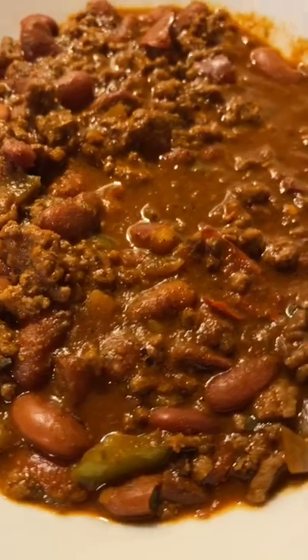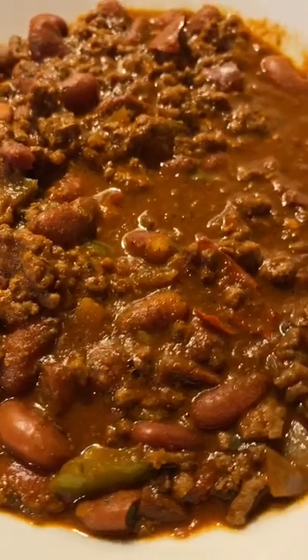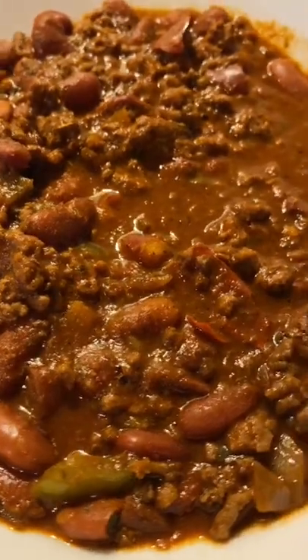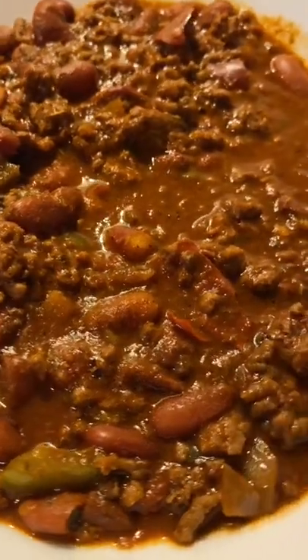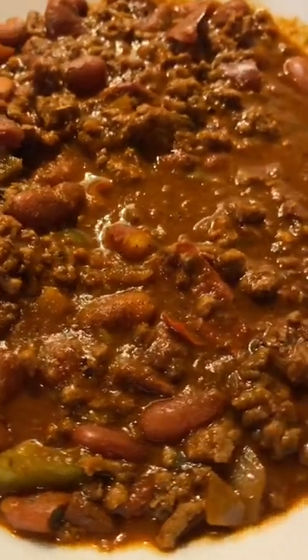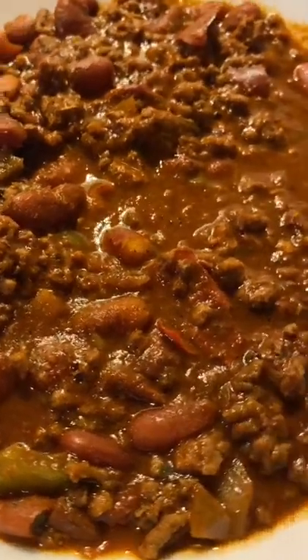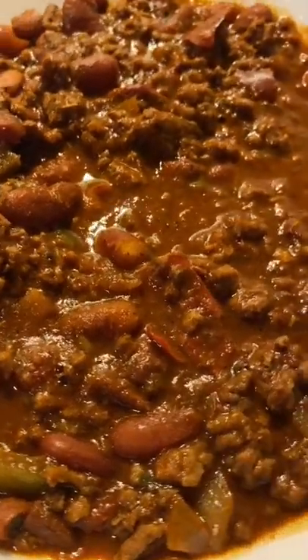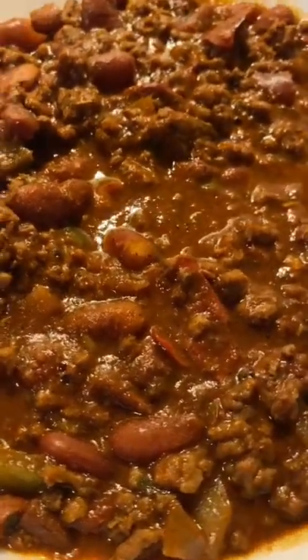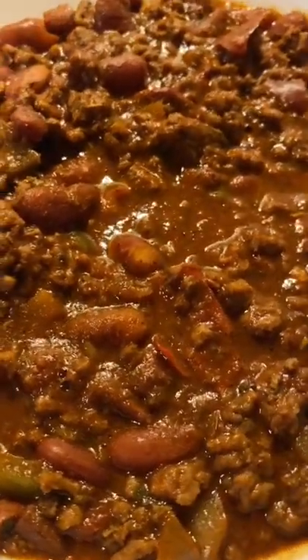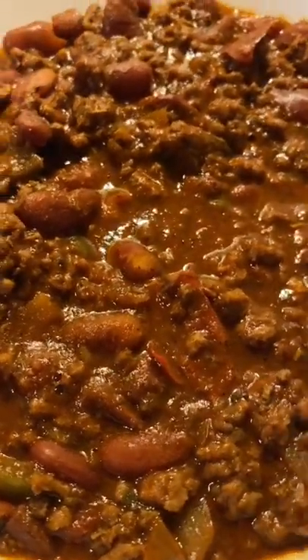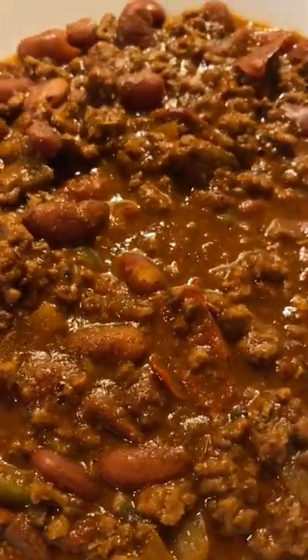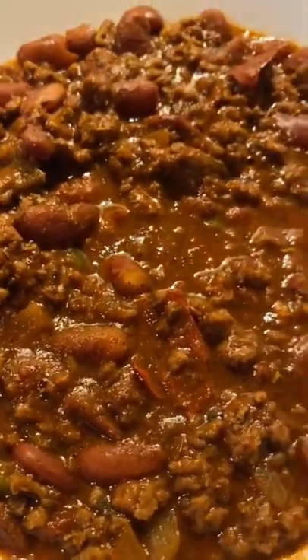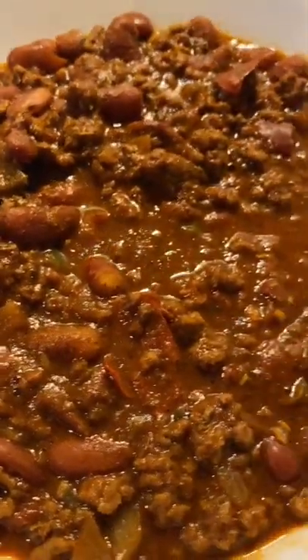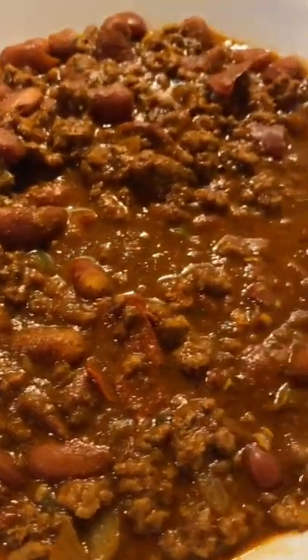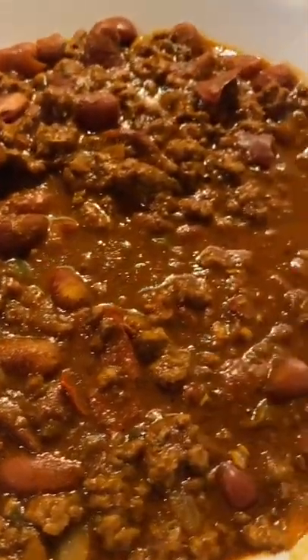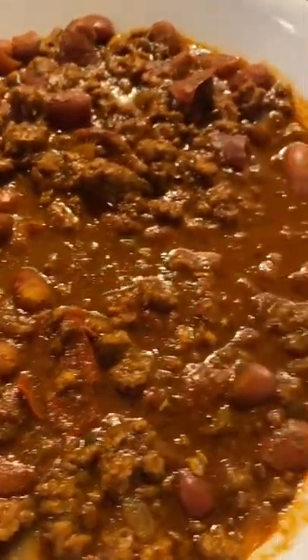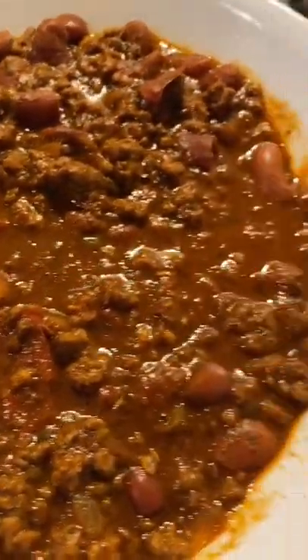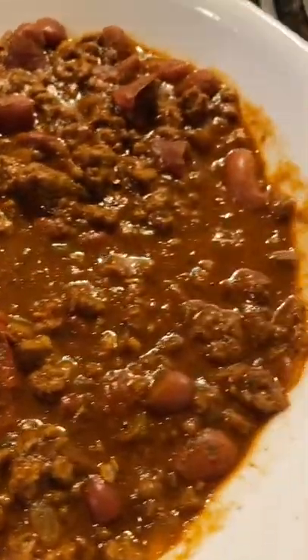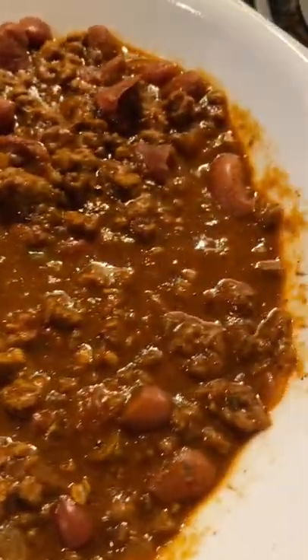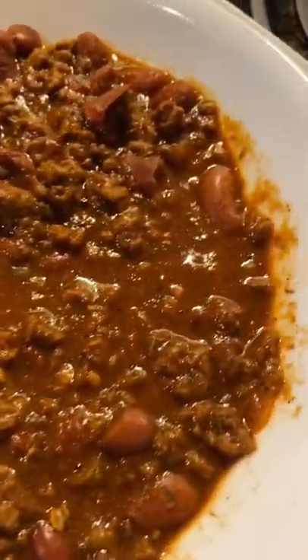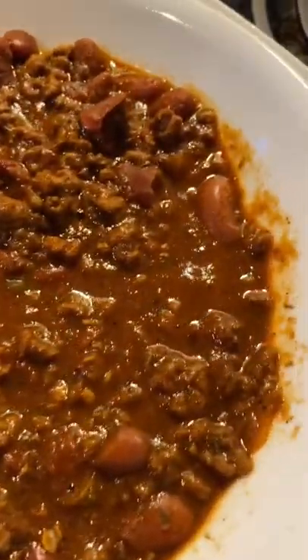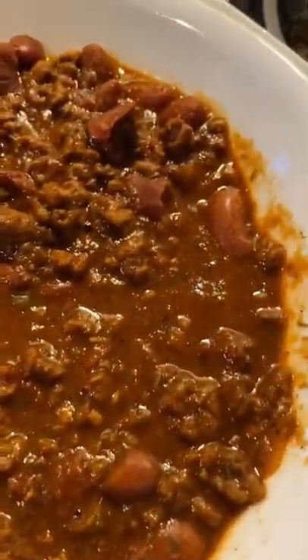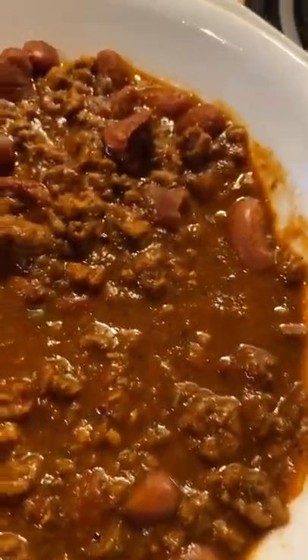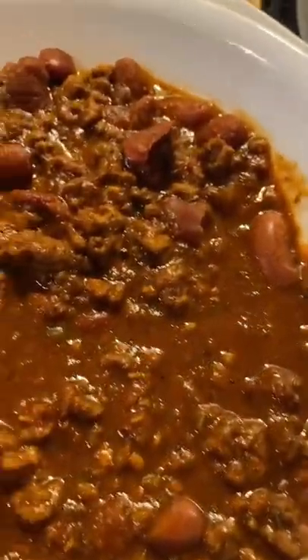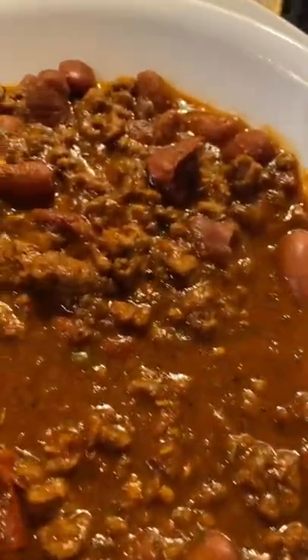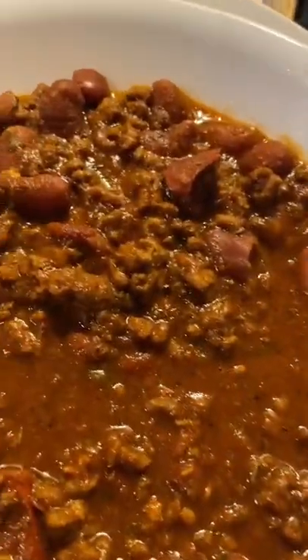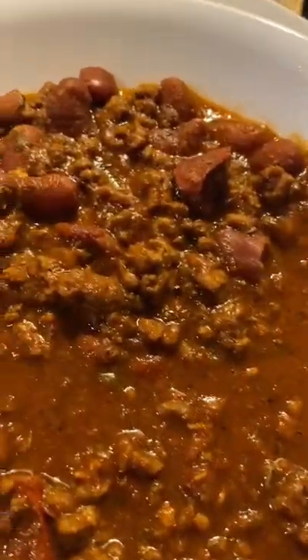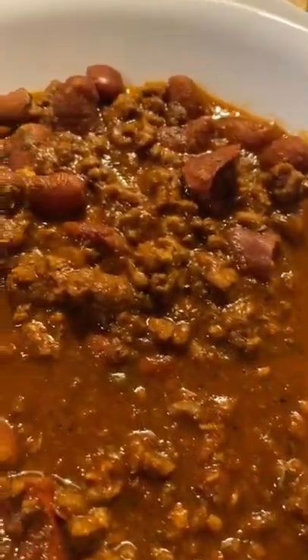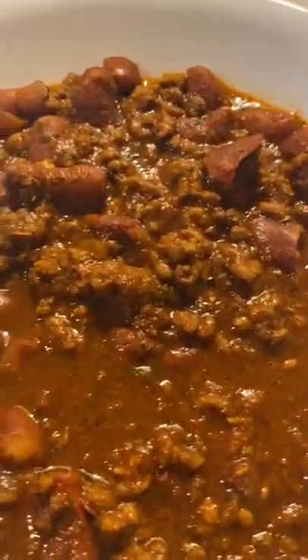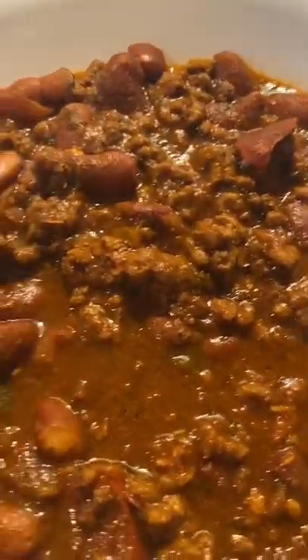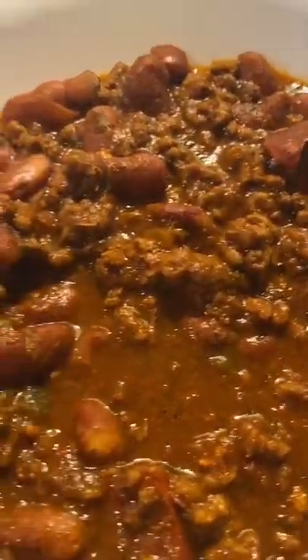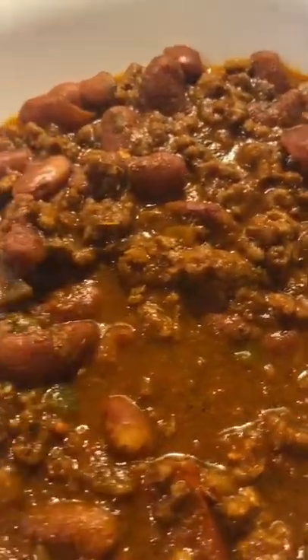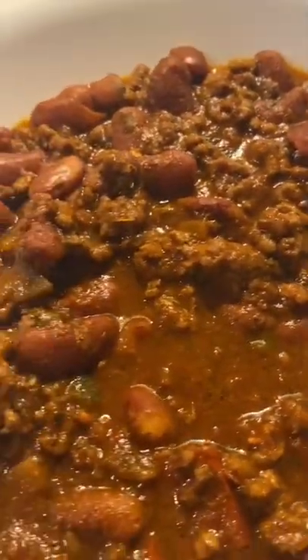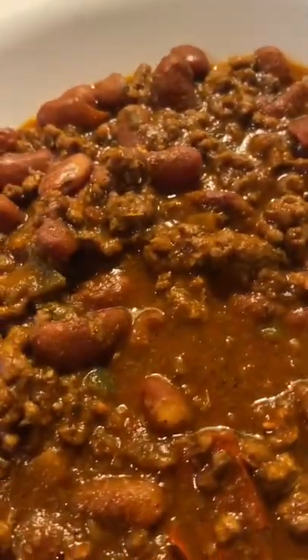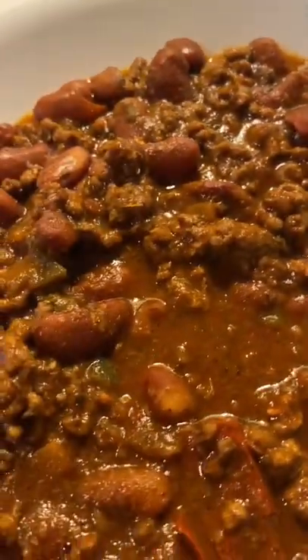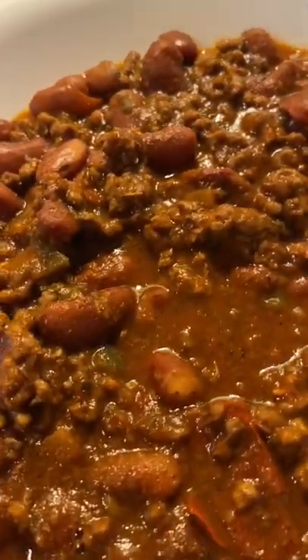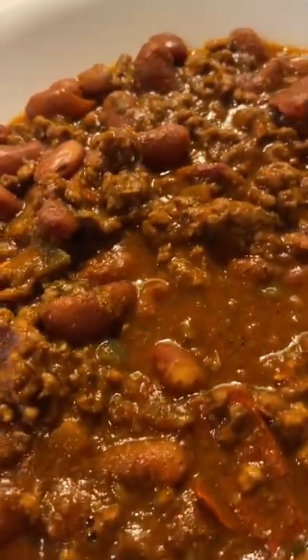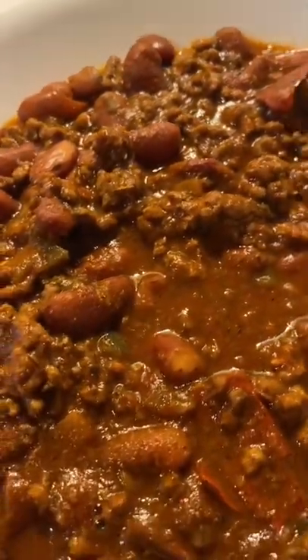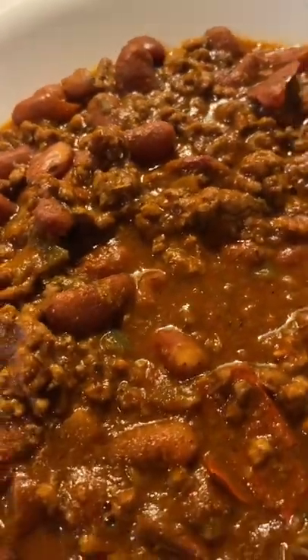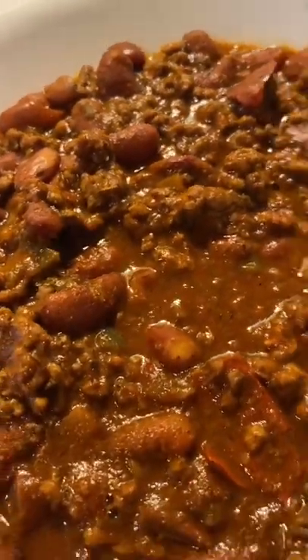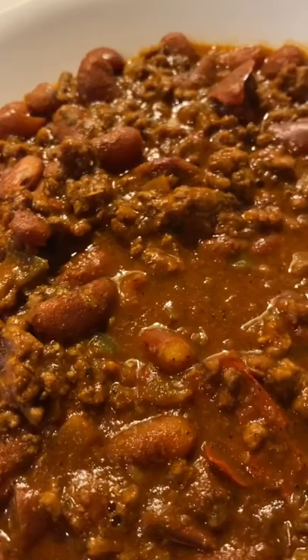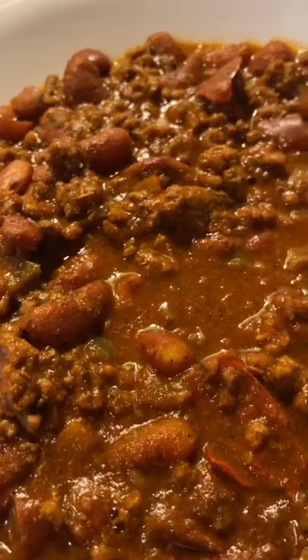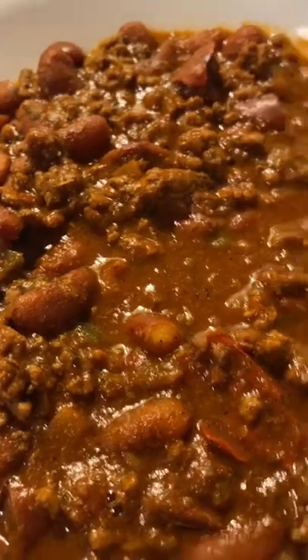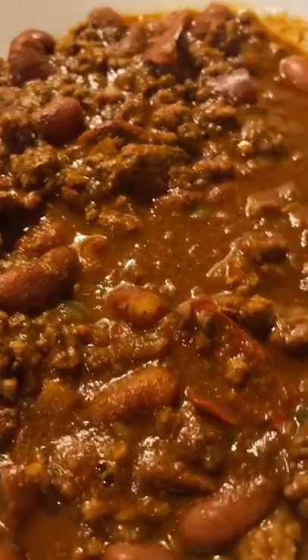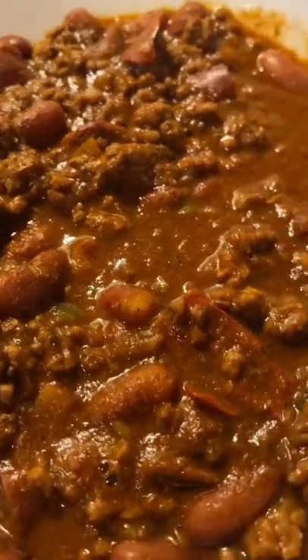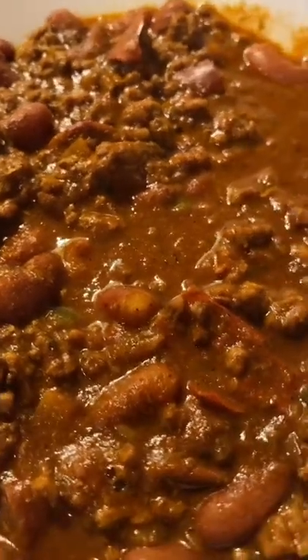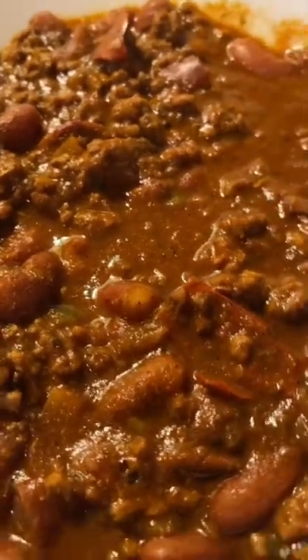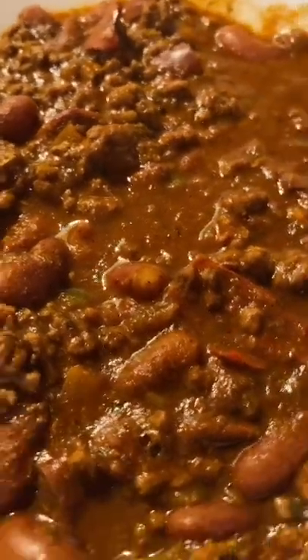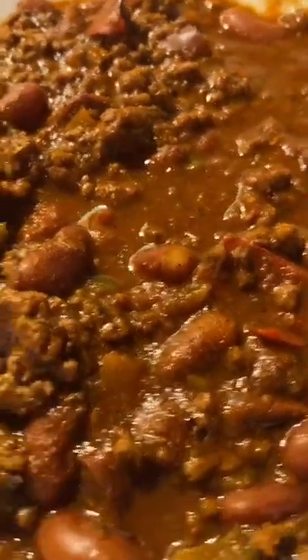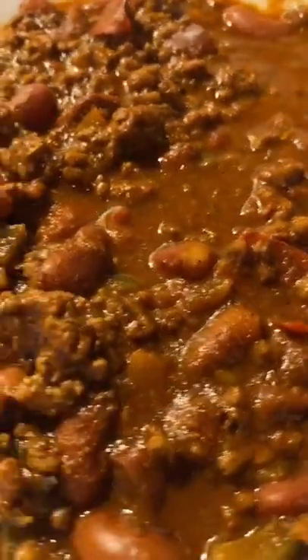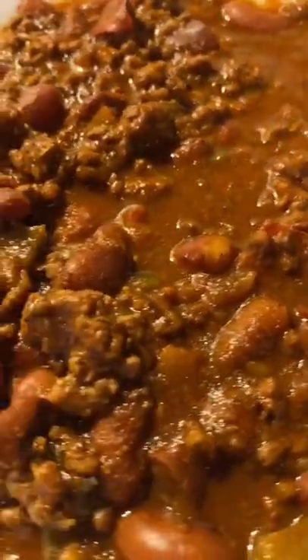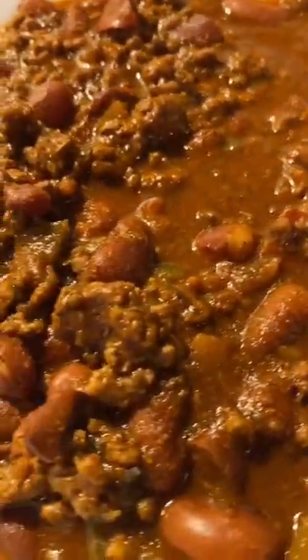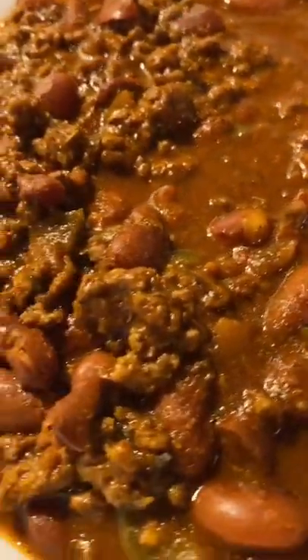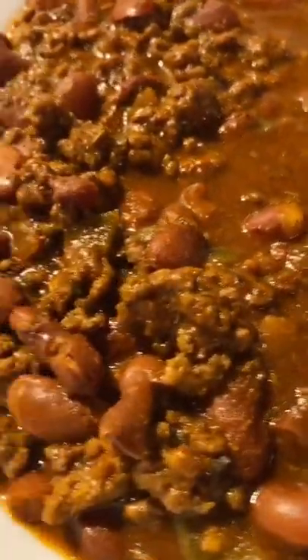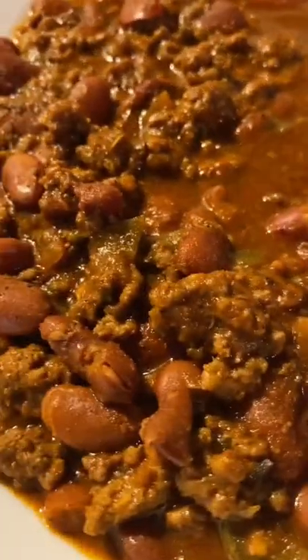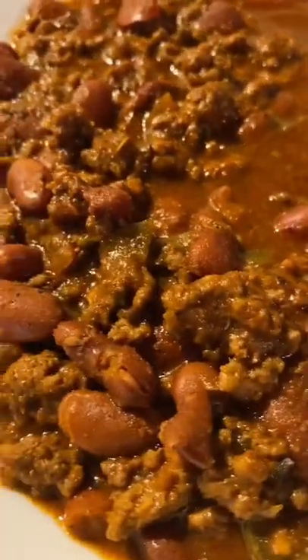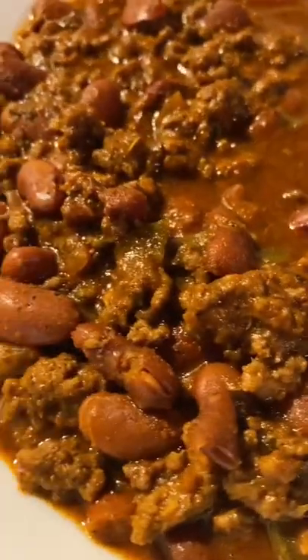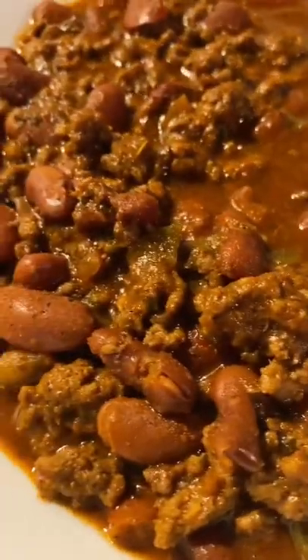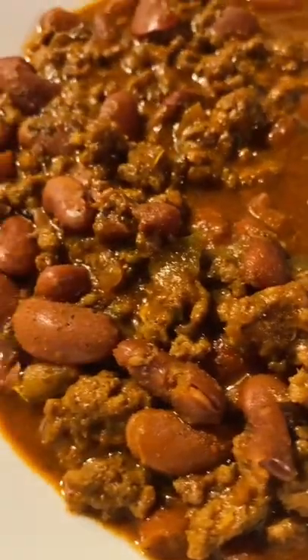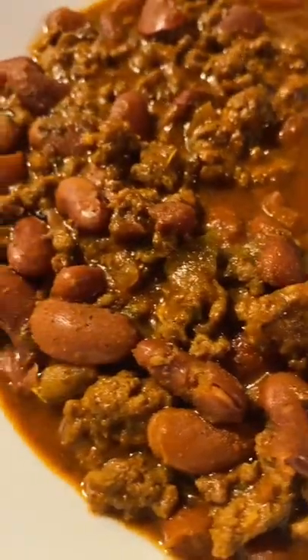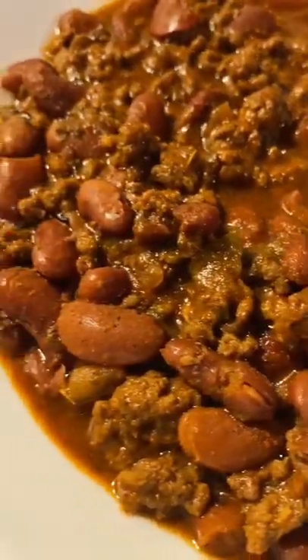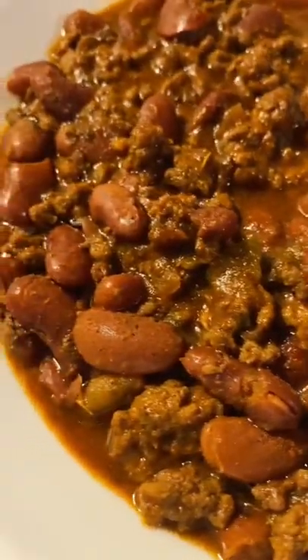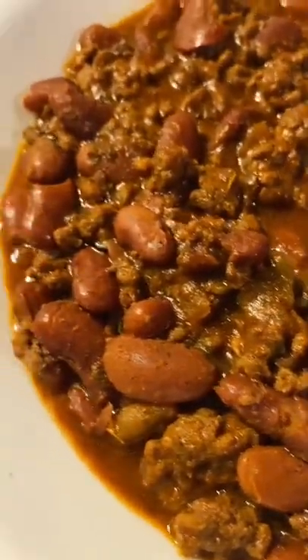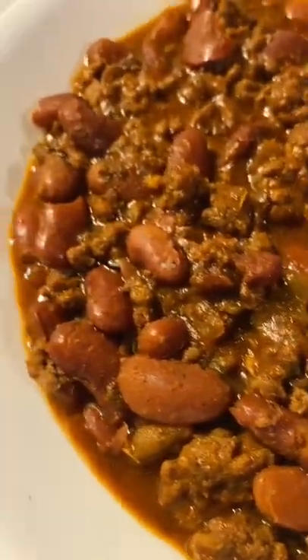It's kind of spicy, so if you have small children you might want to limit some of the chili spices, especially the chili flakes.